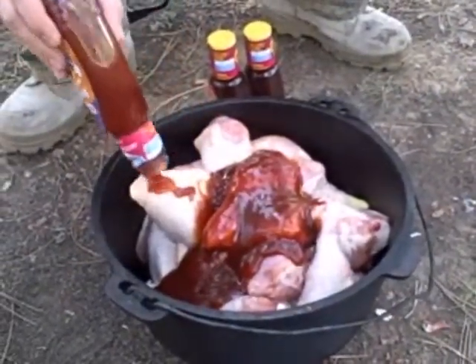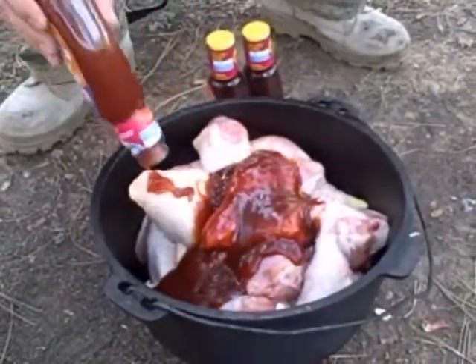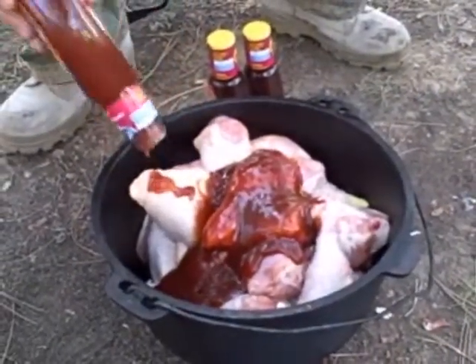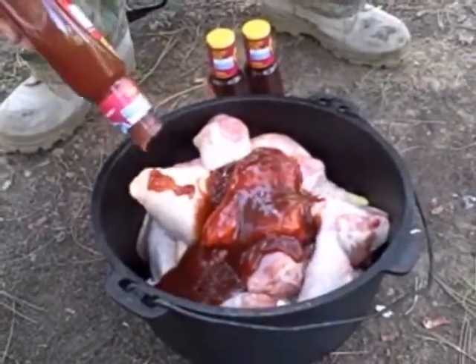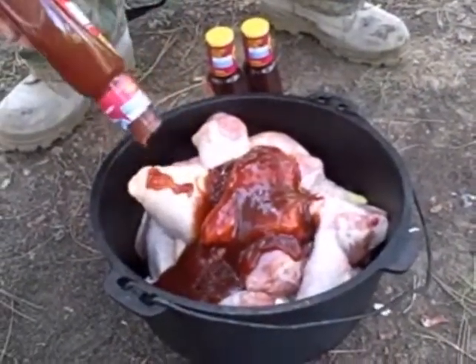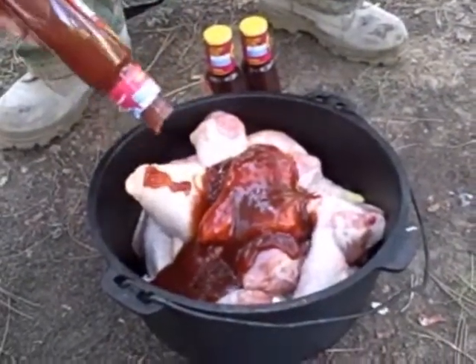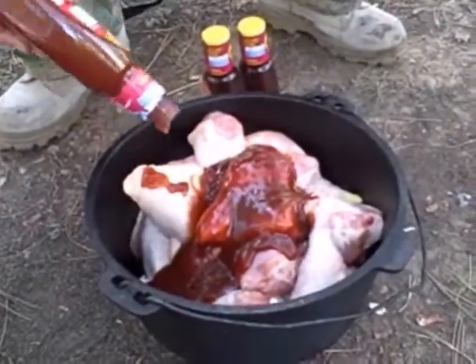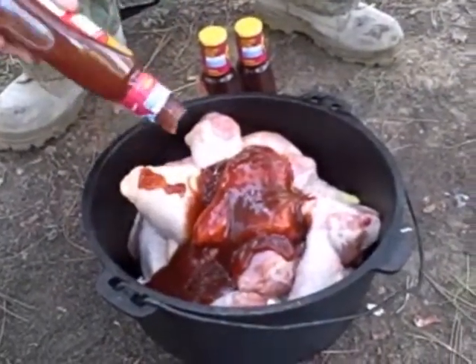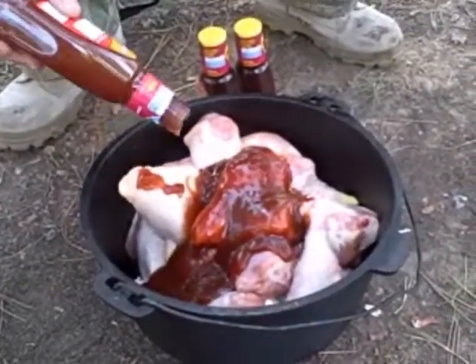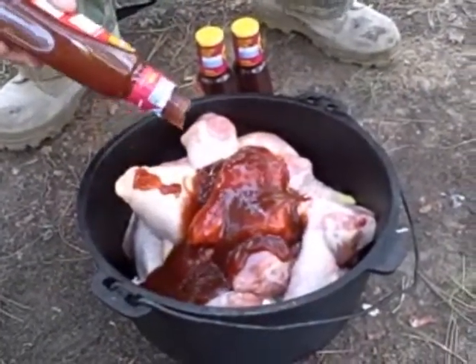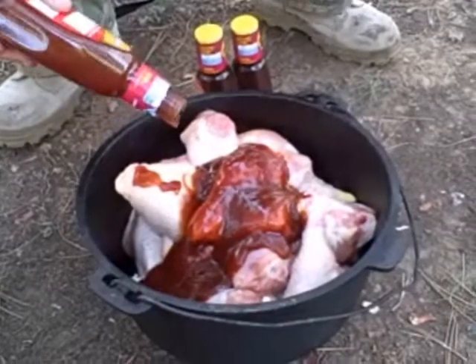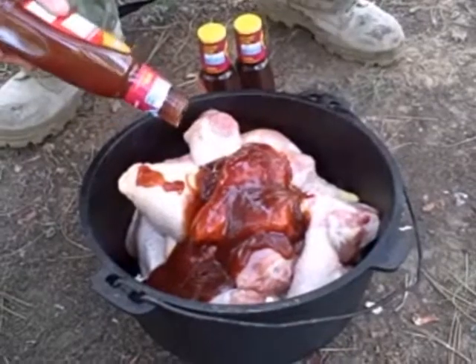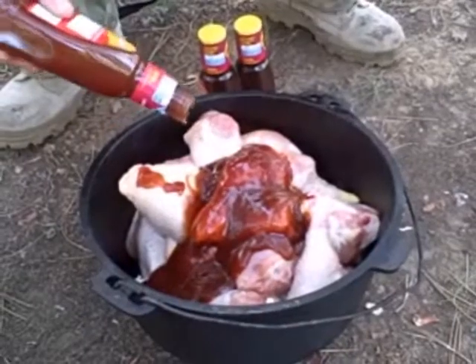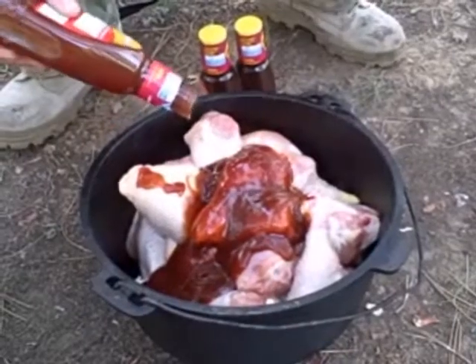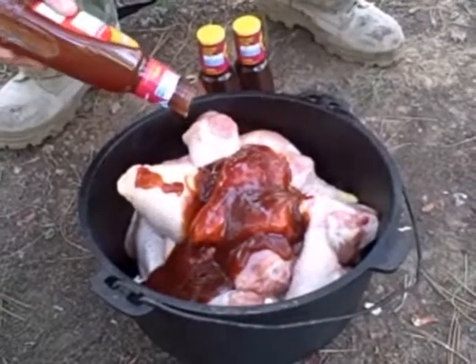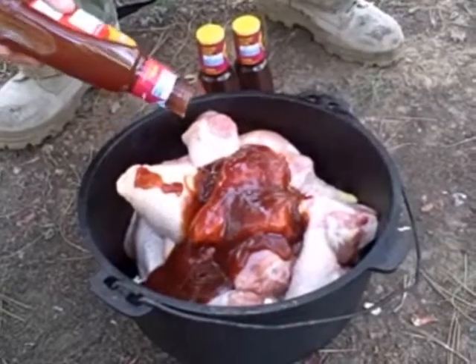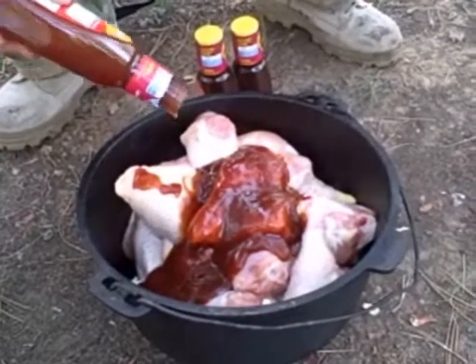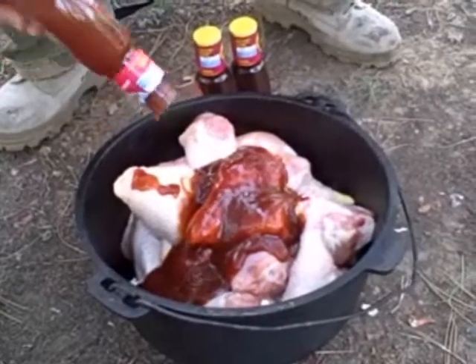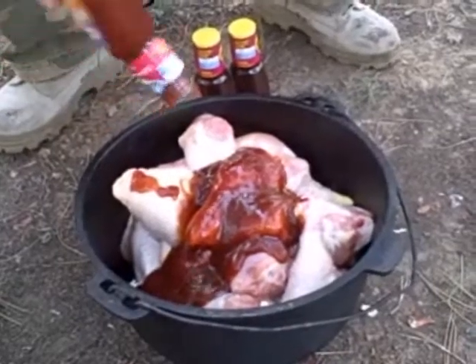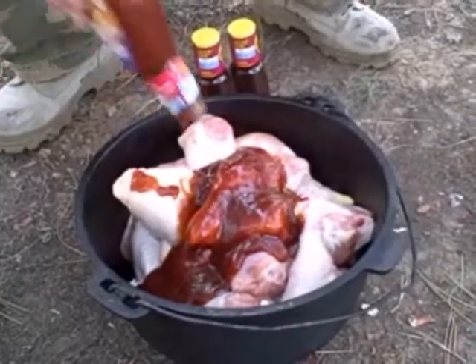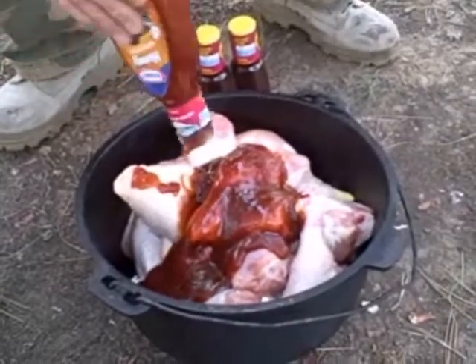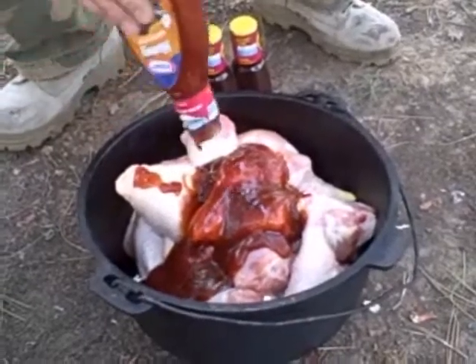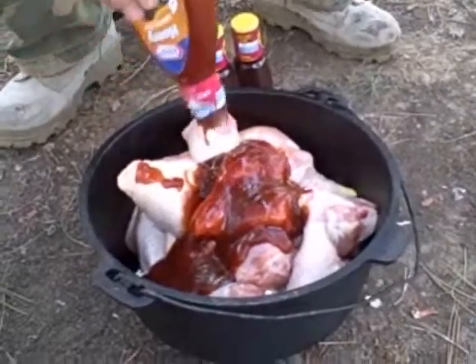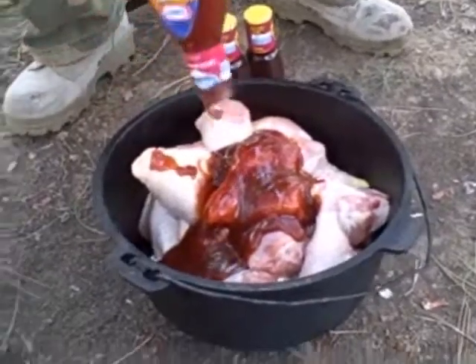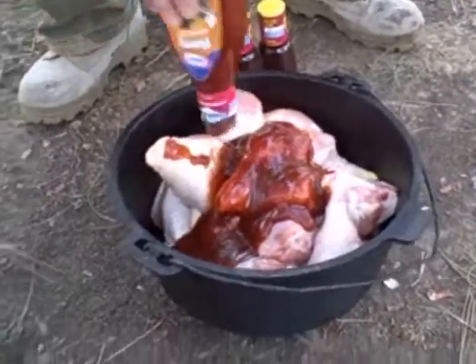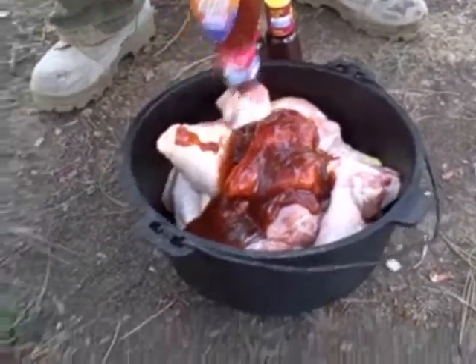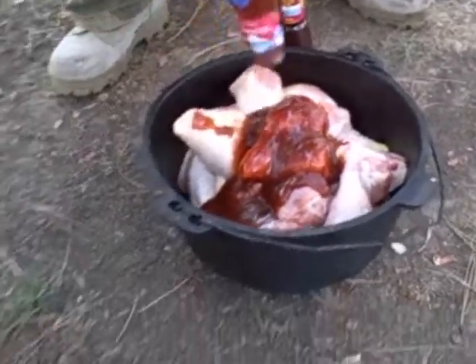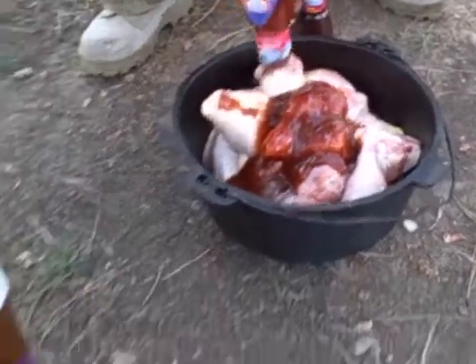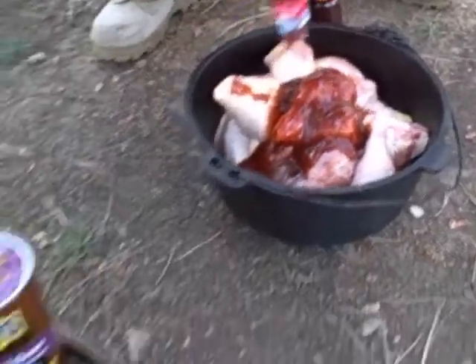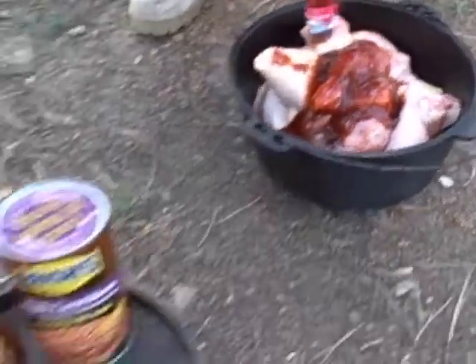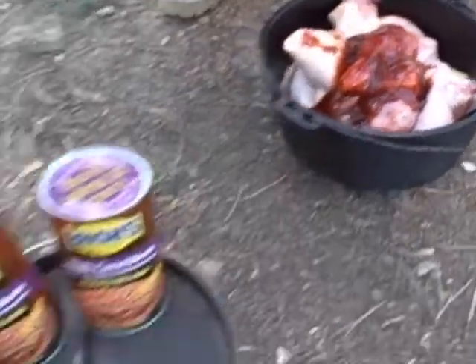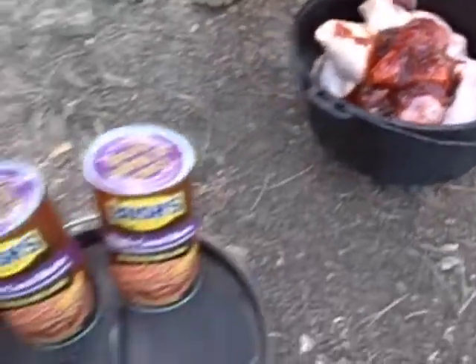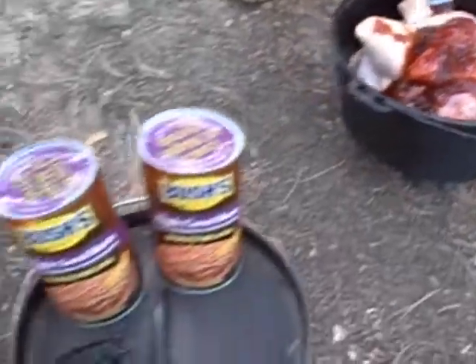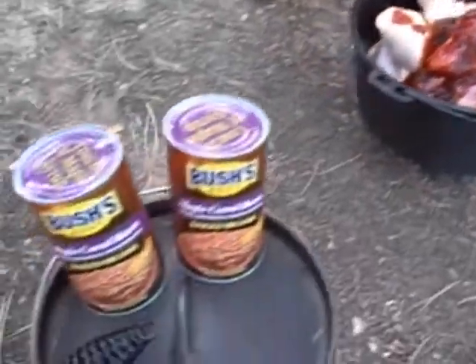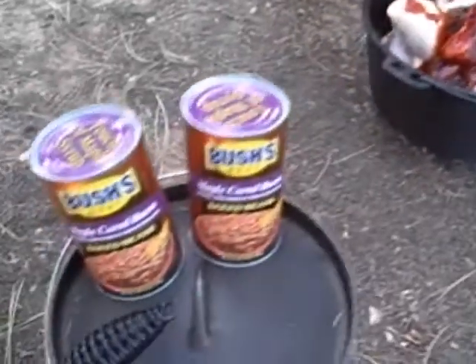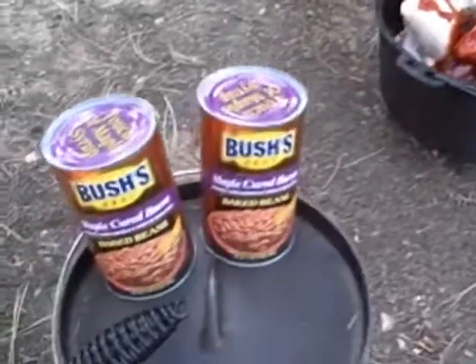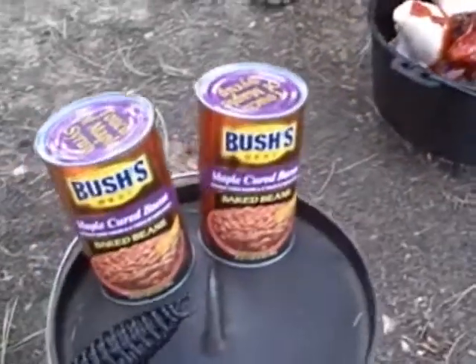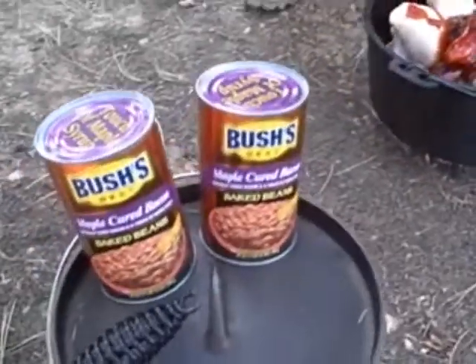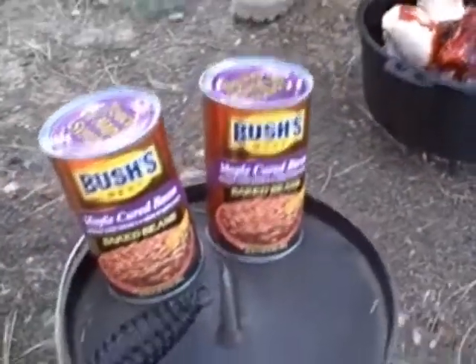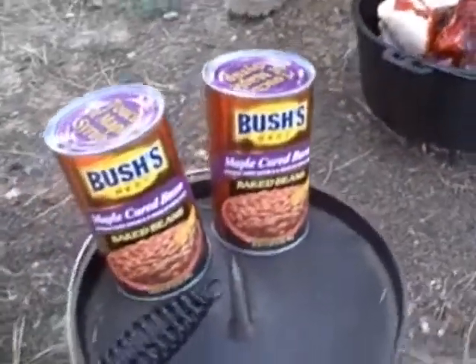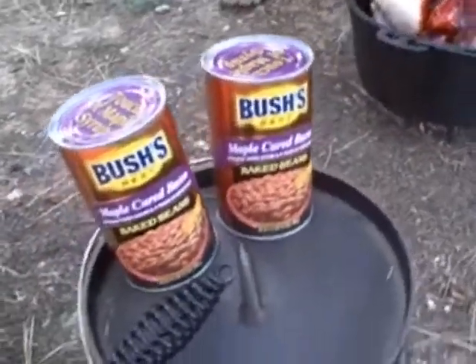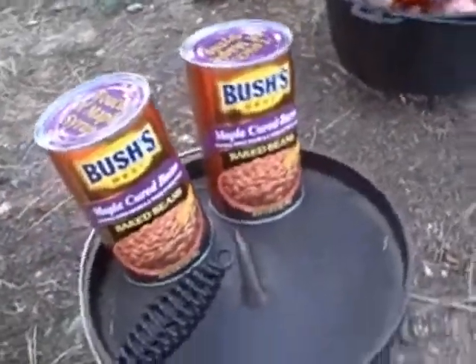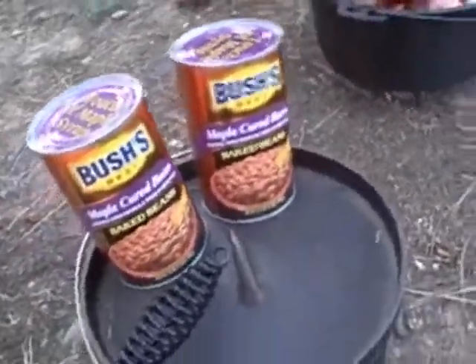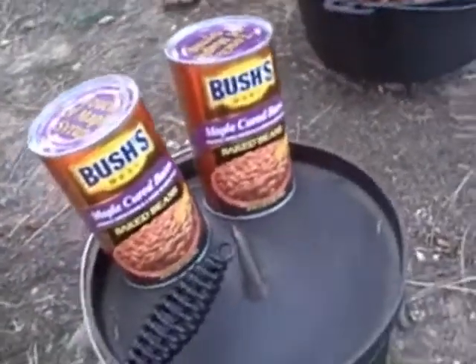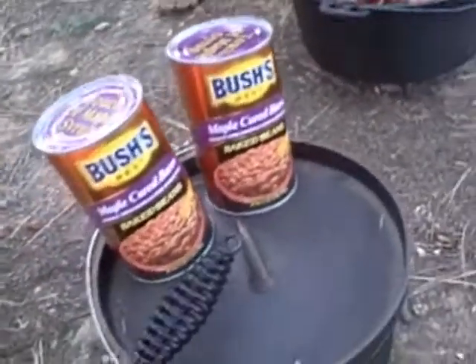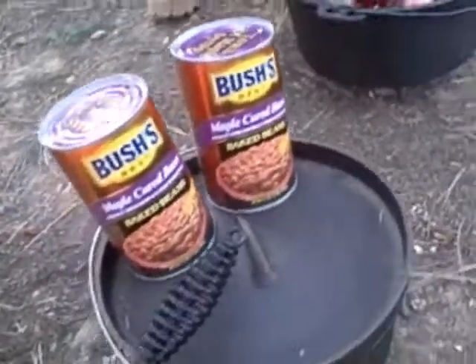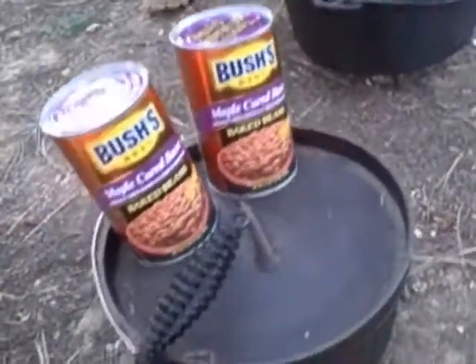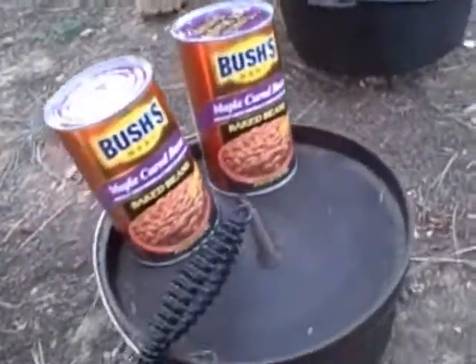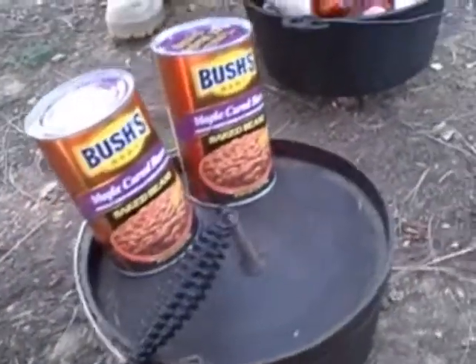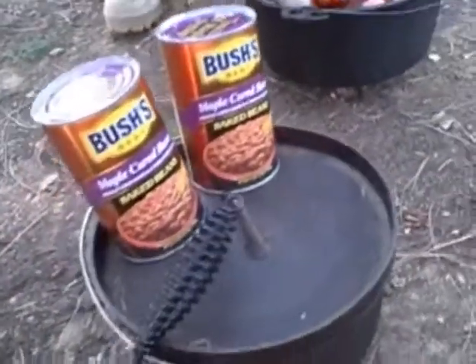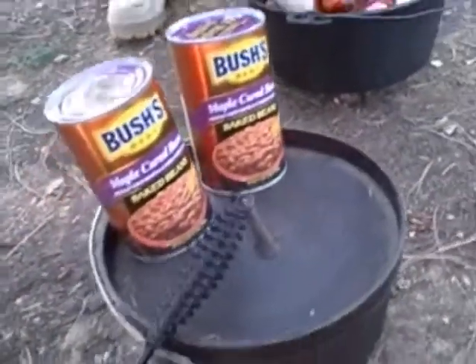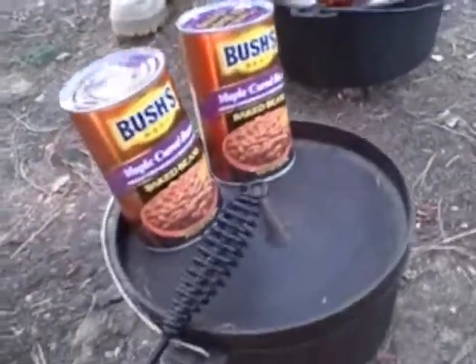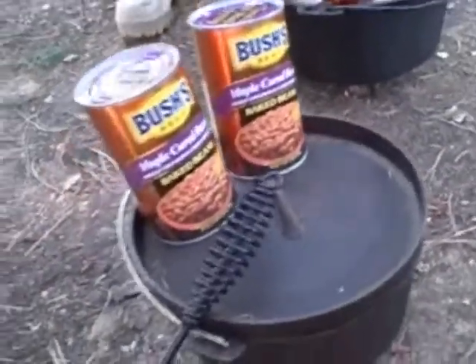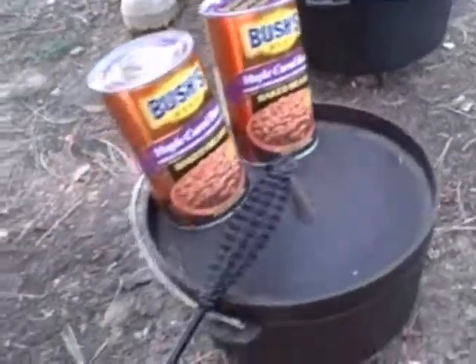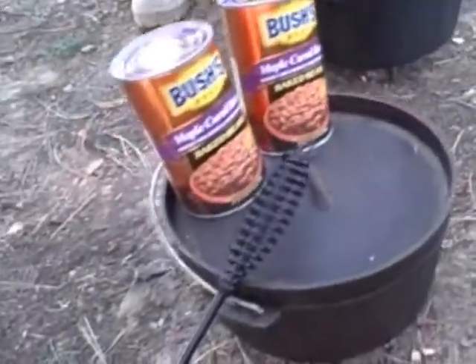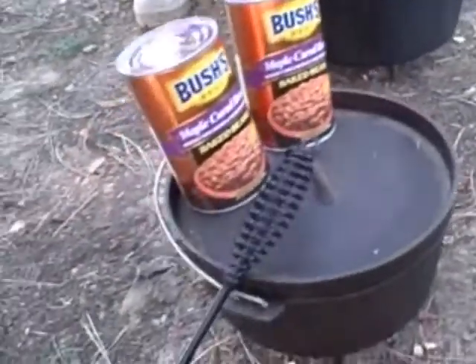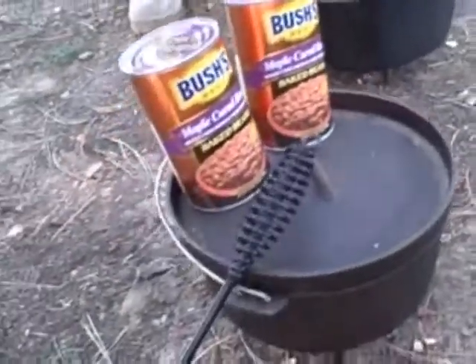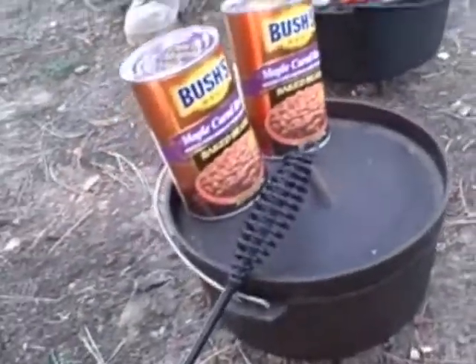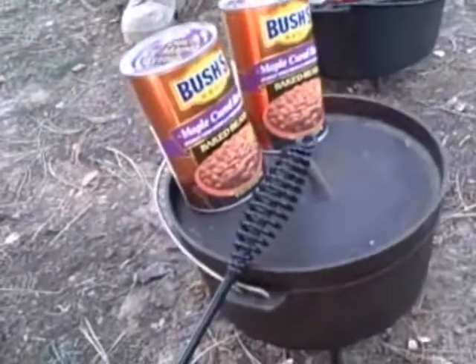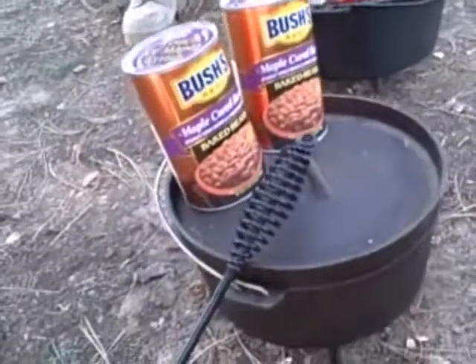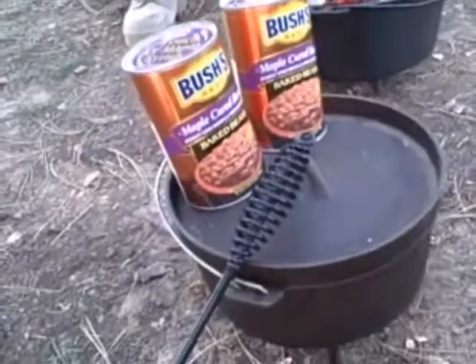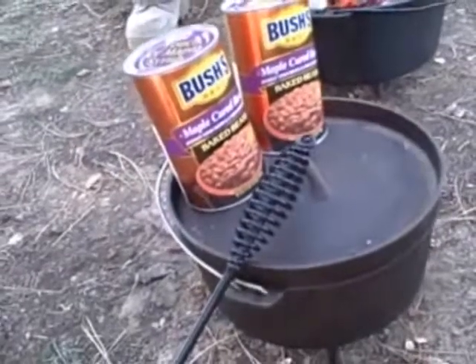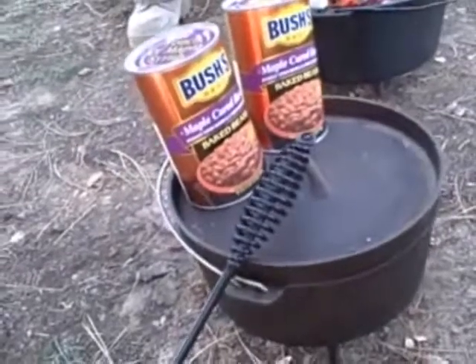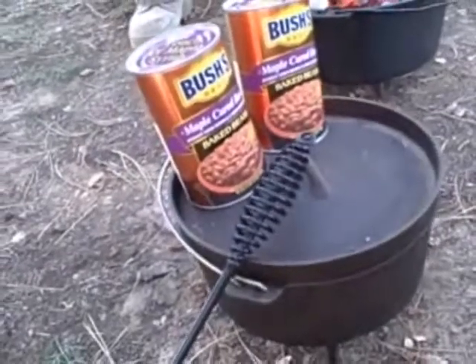We're also going to take some Bush's baked beans and cook them in the smaller — I think that's an 8-inch Dutch oven — and heat them up in there.